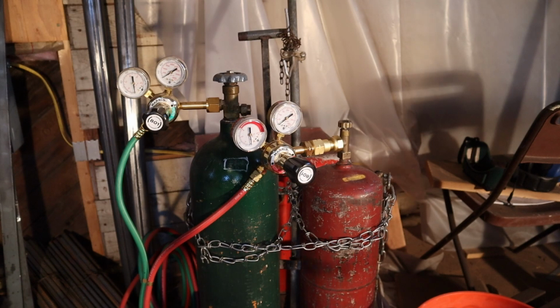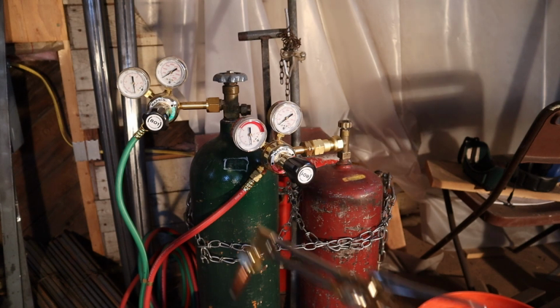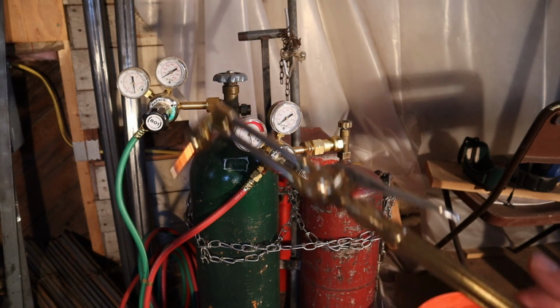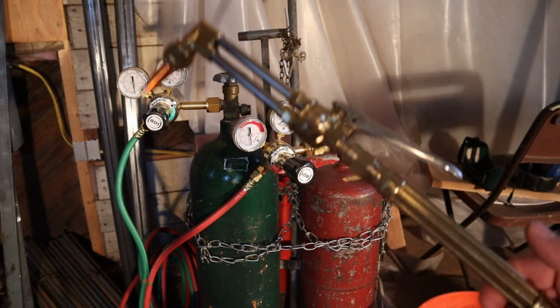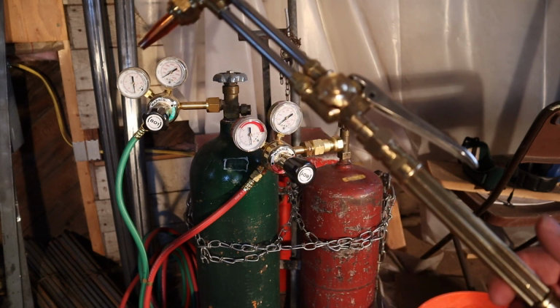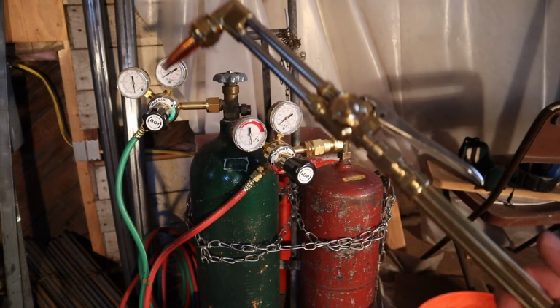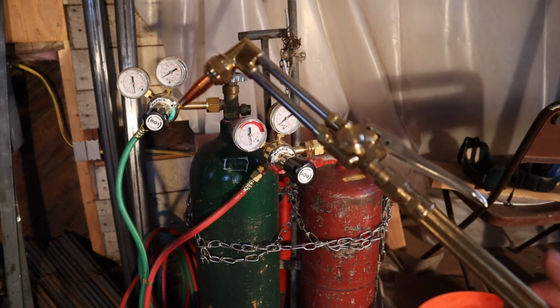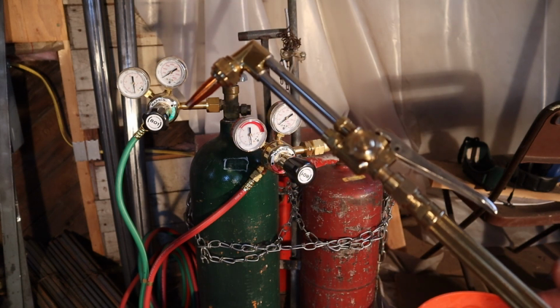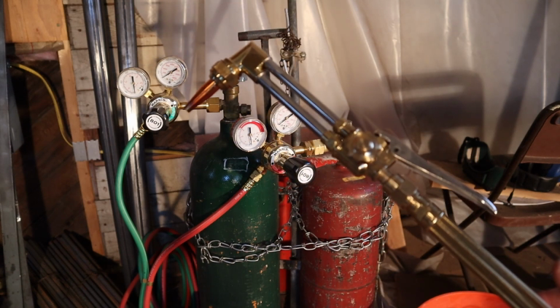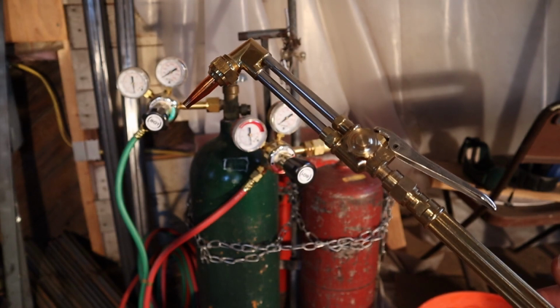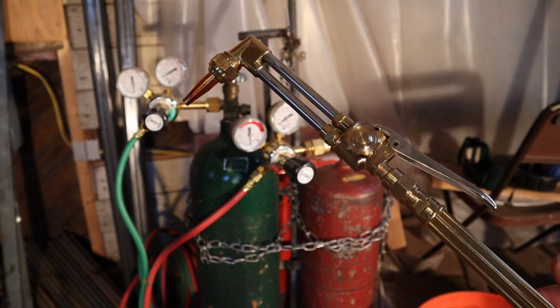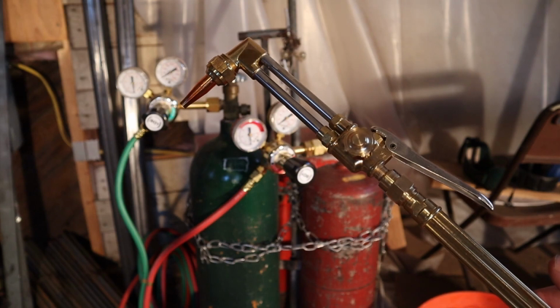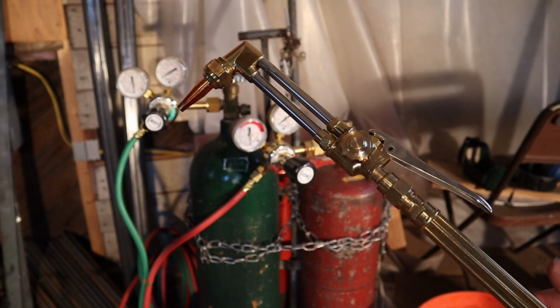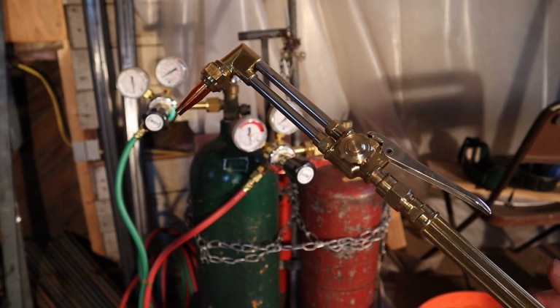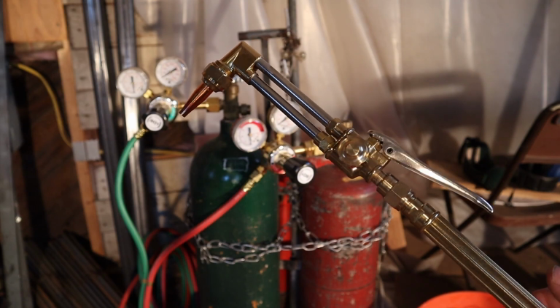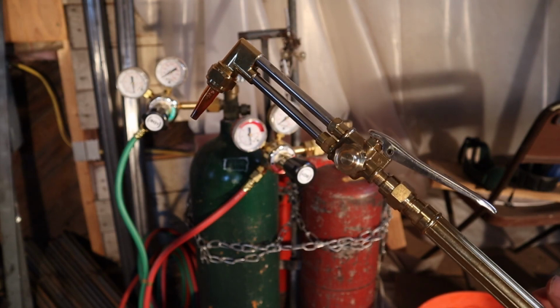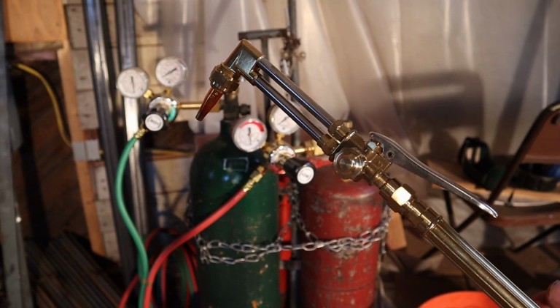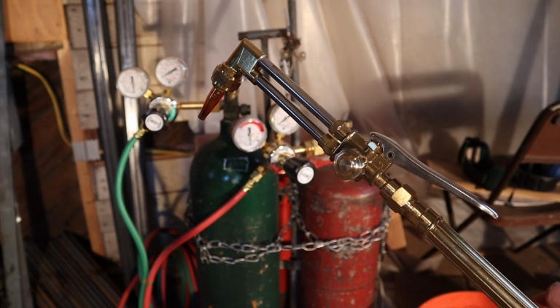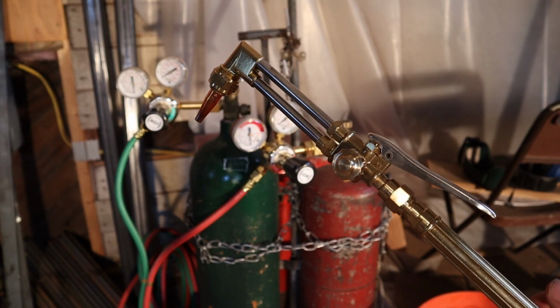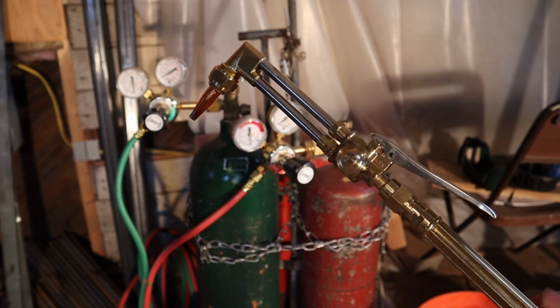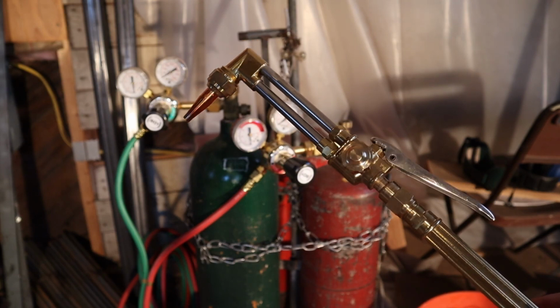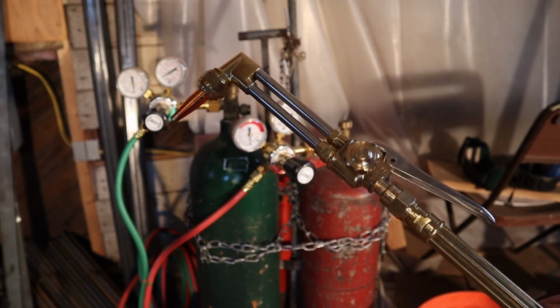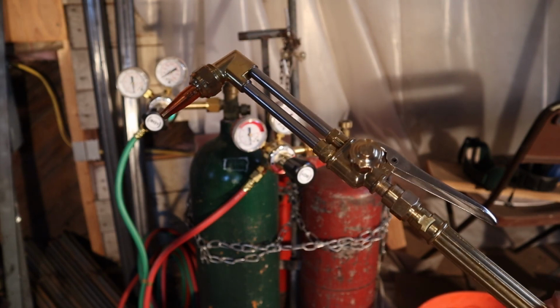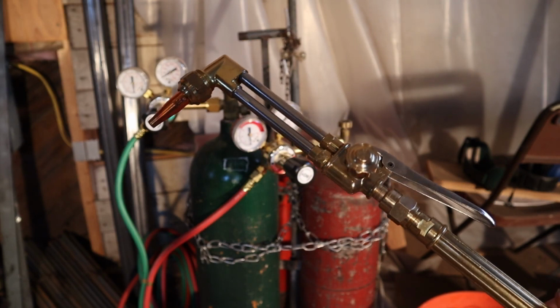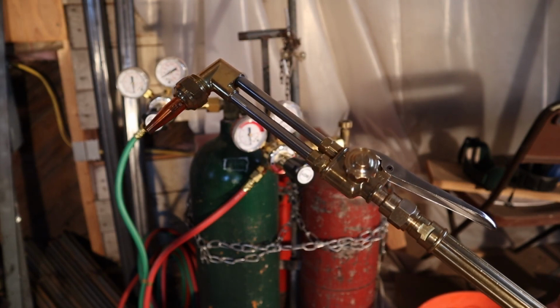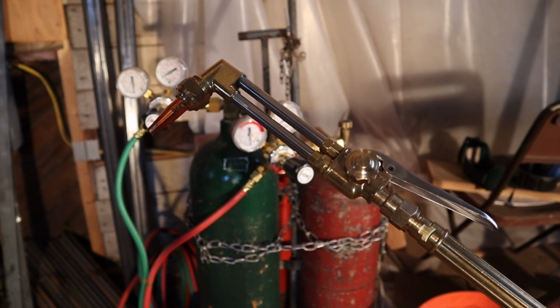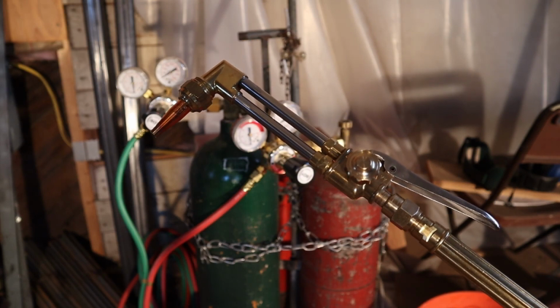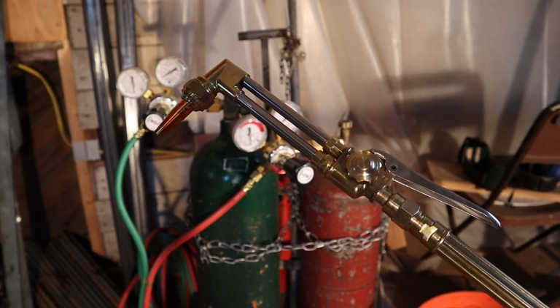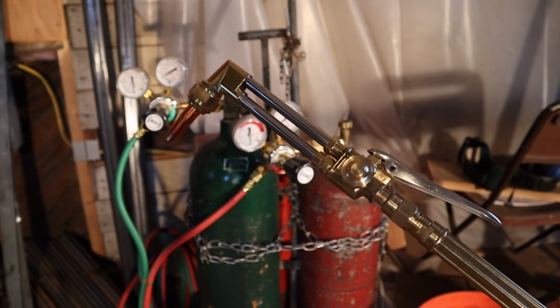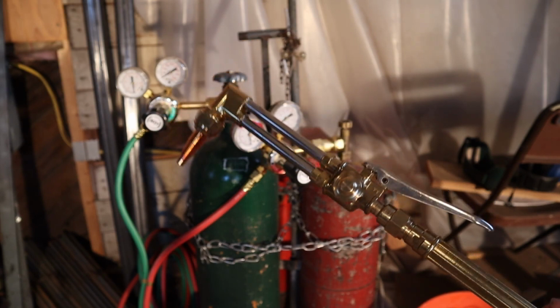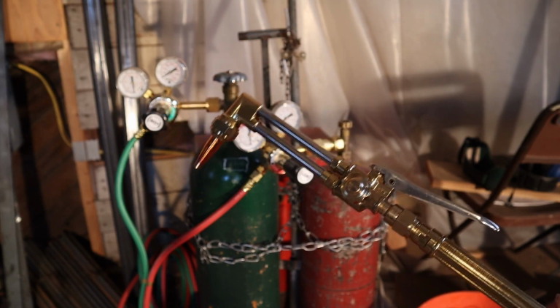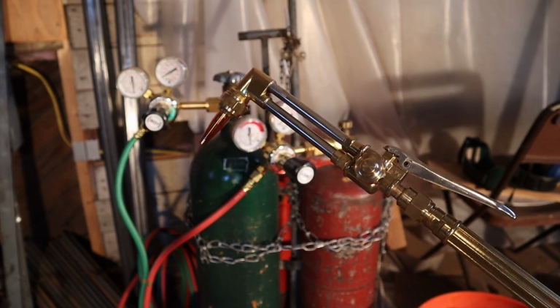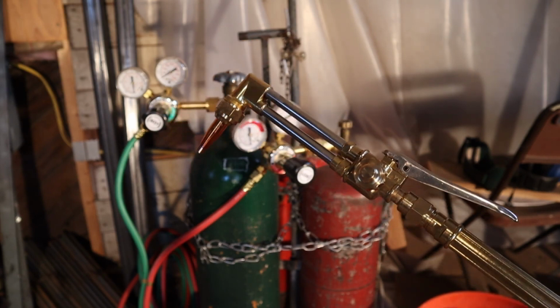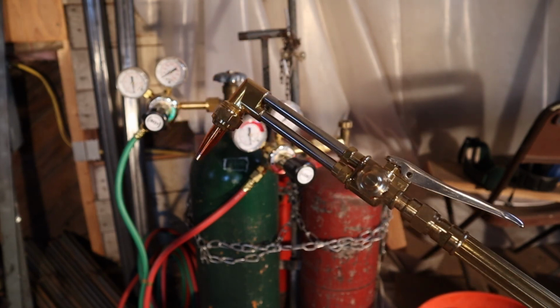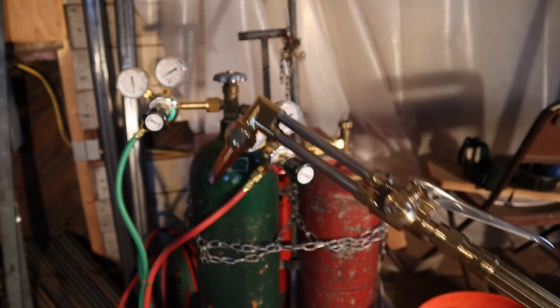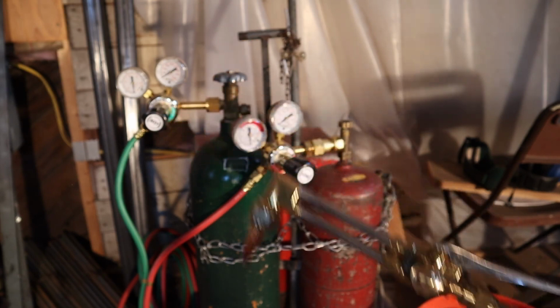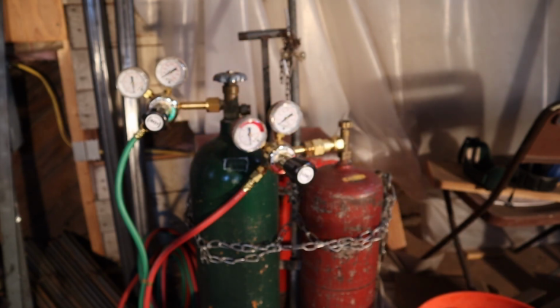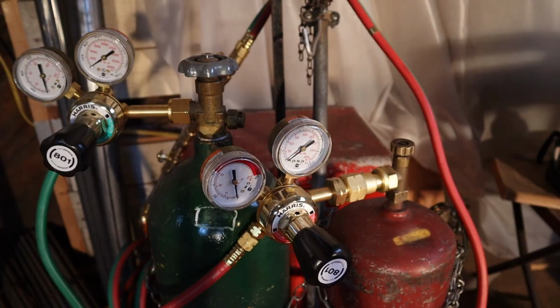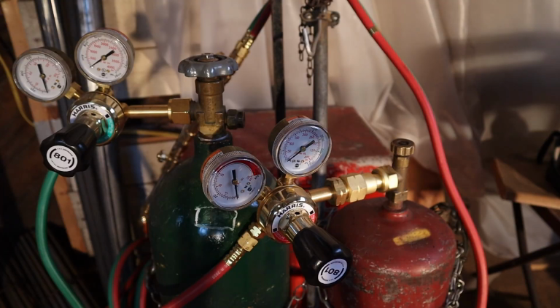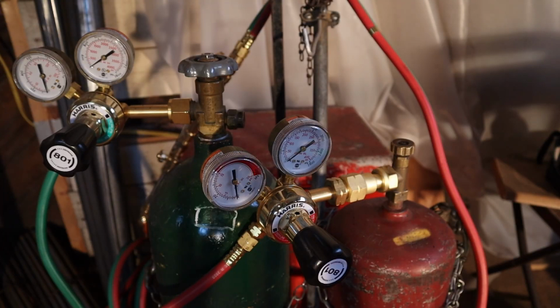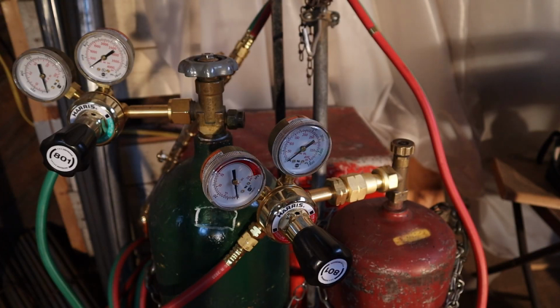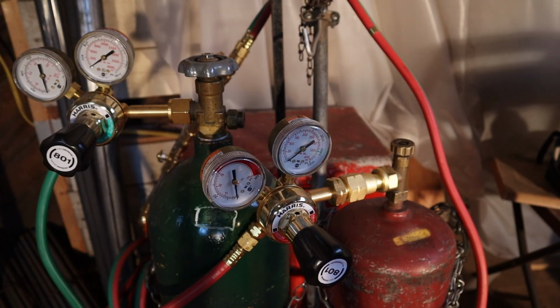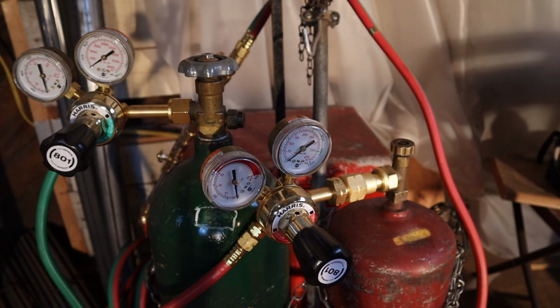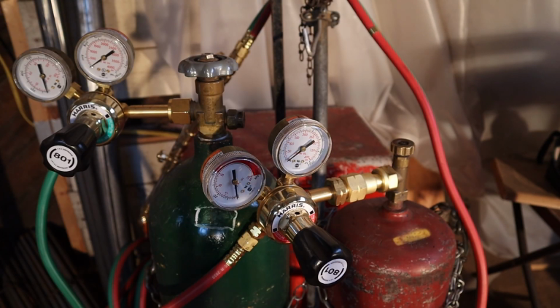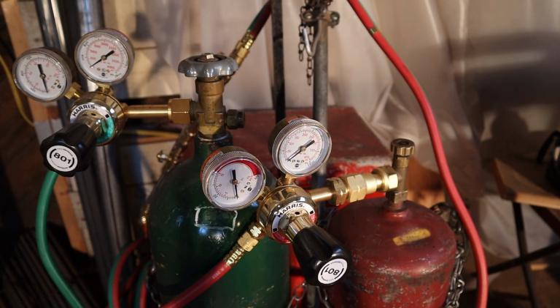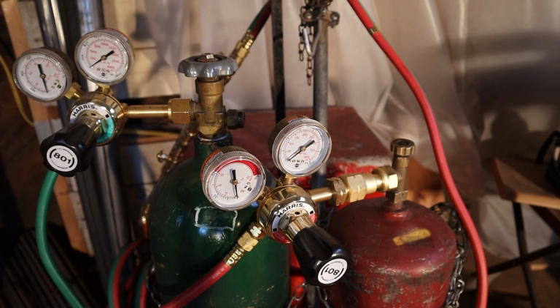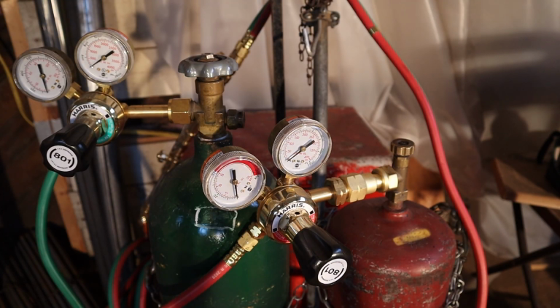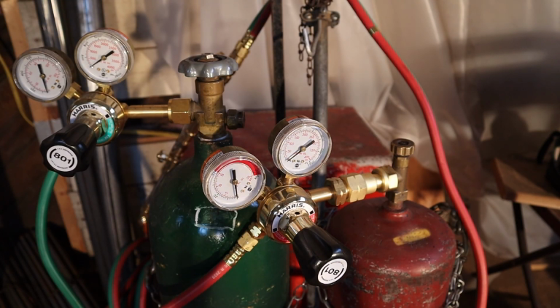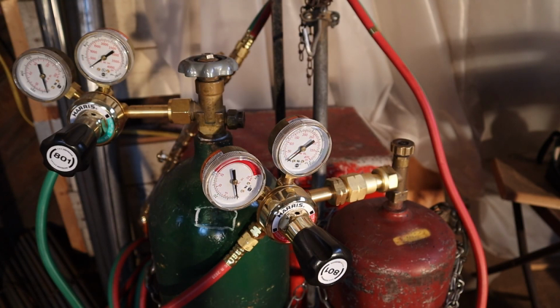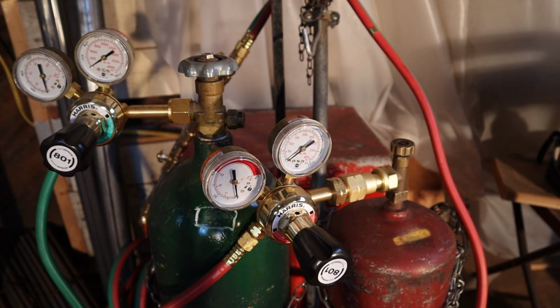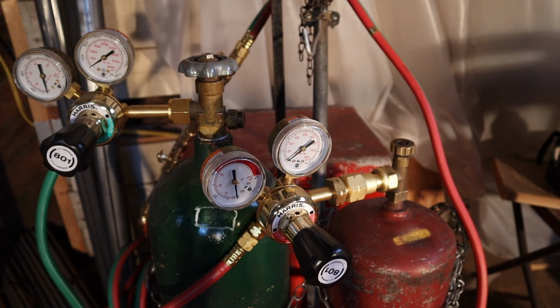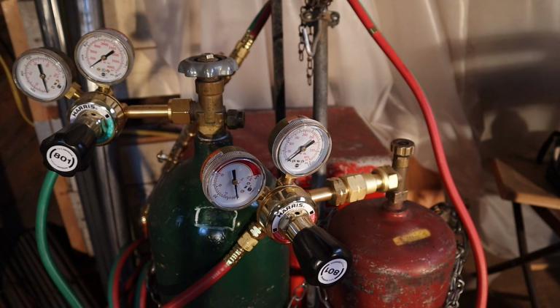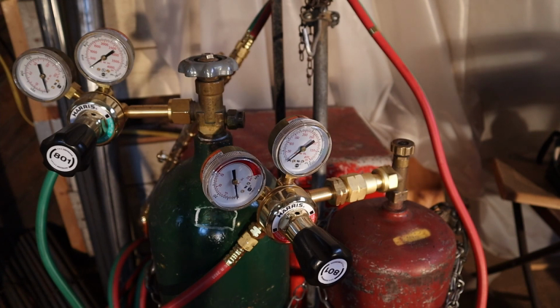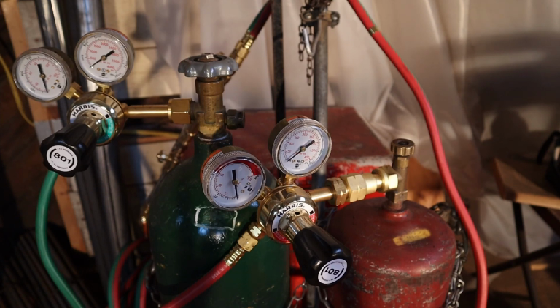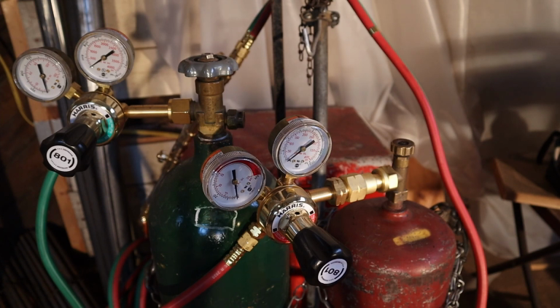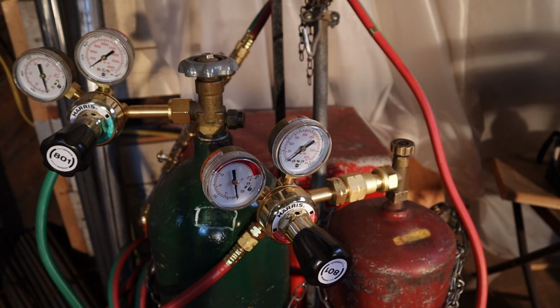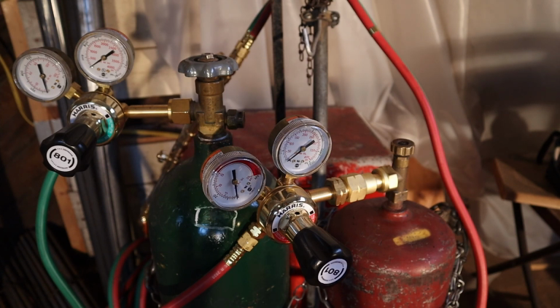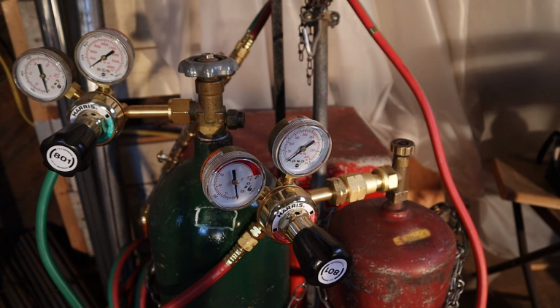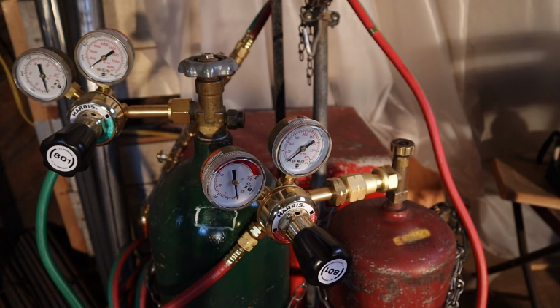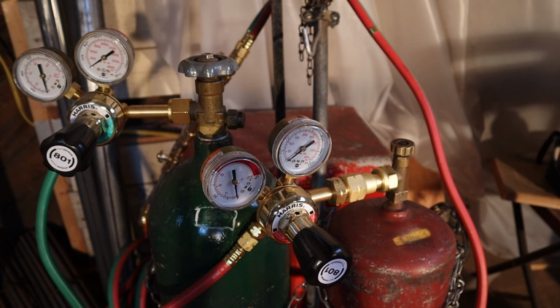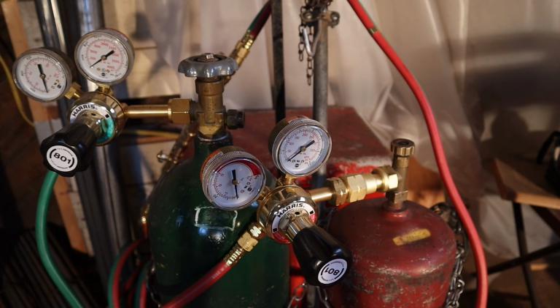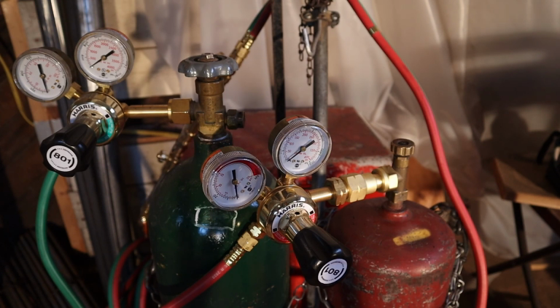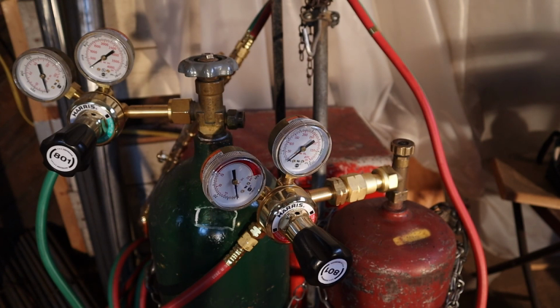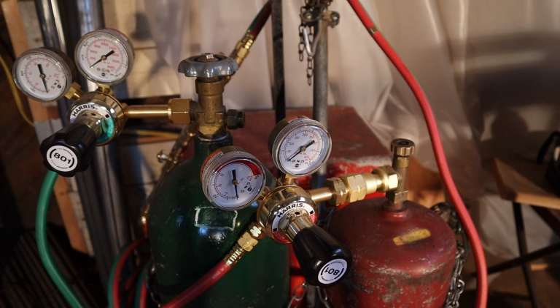In this video, I'm going to show you how to set up an oxyacetylene cutting torch. Starting out, you want to make sure all of your regulator valves are closed.